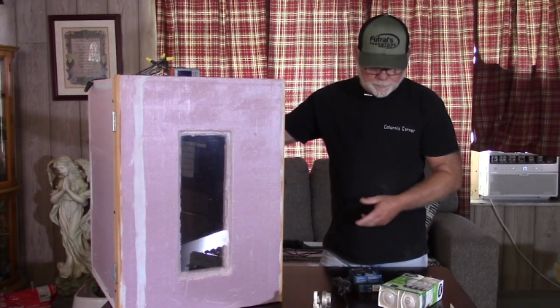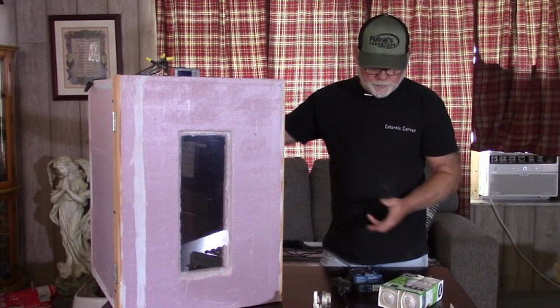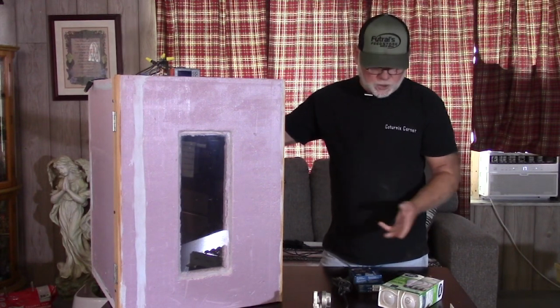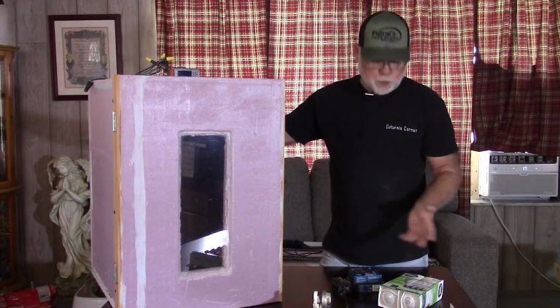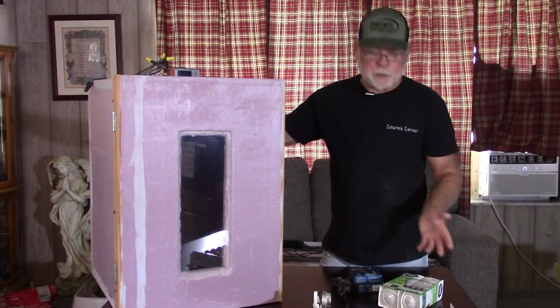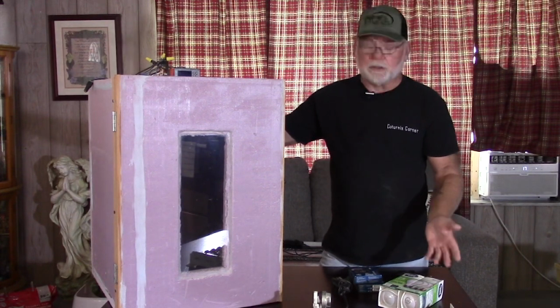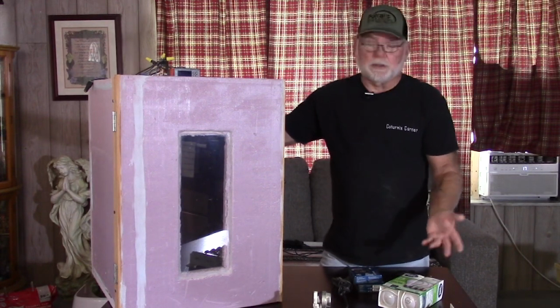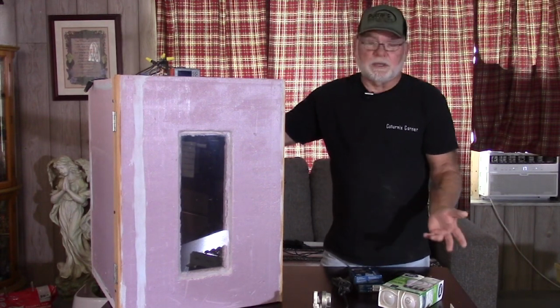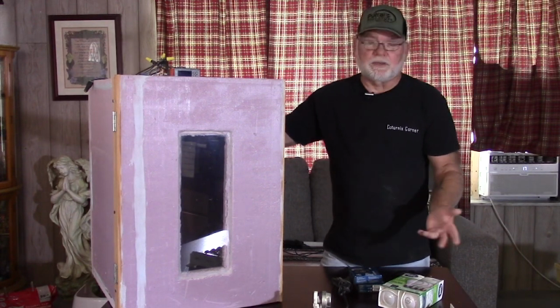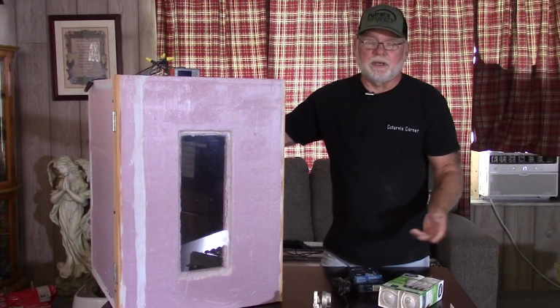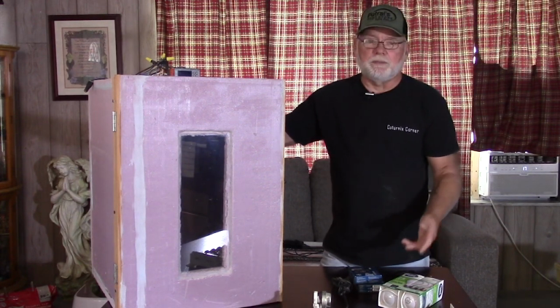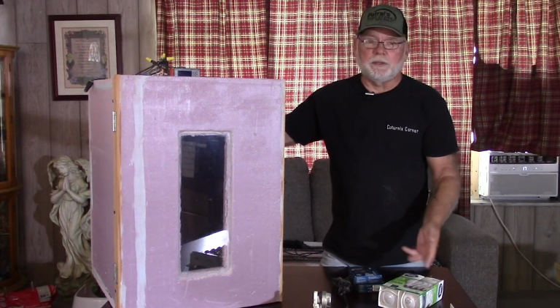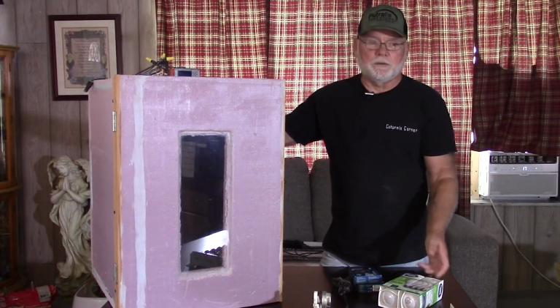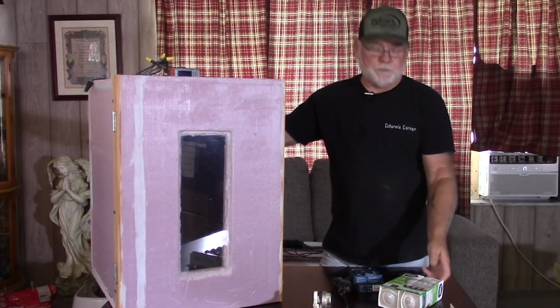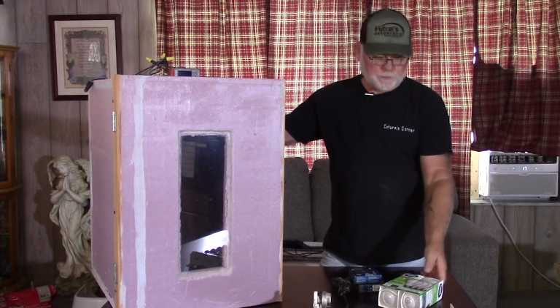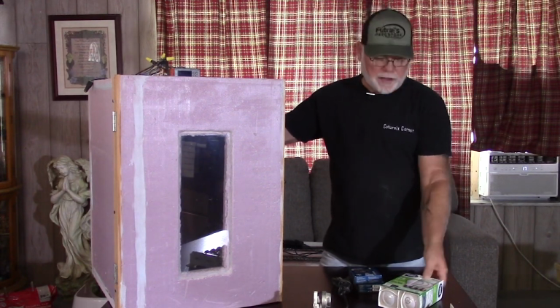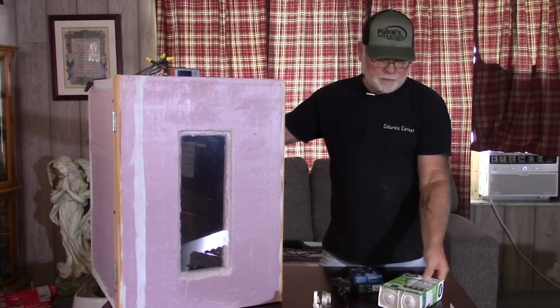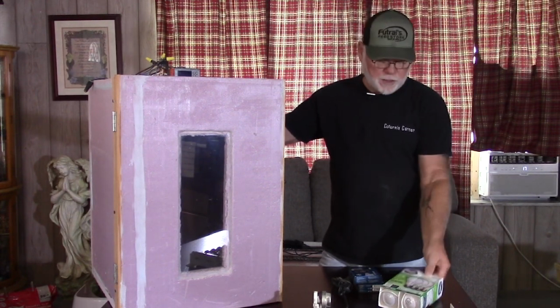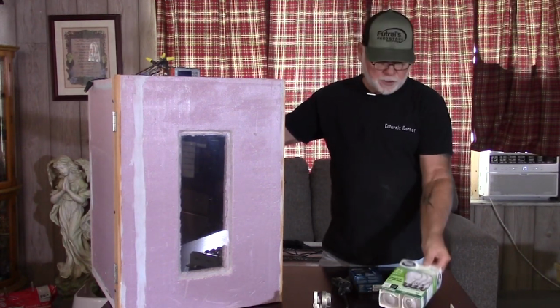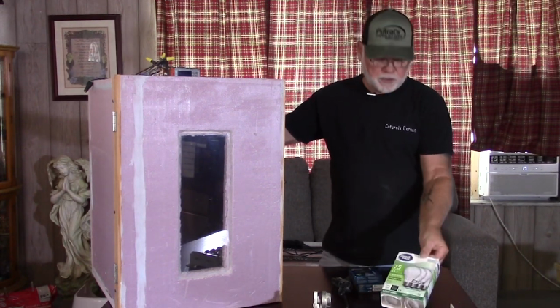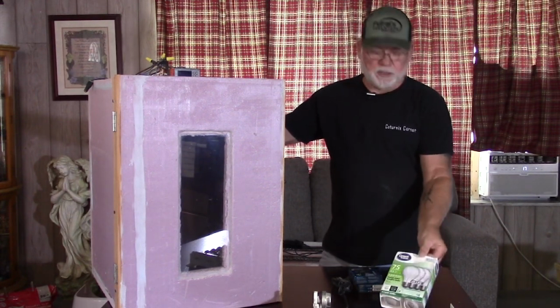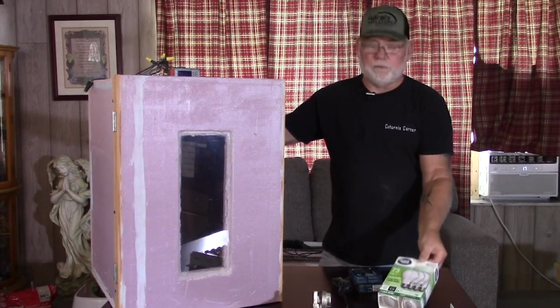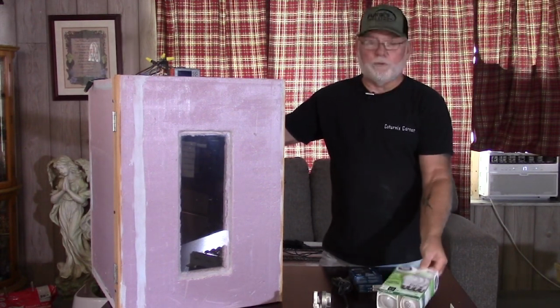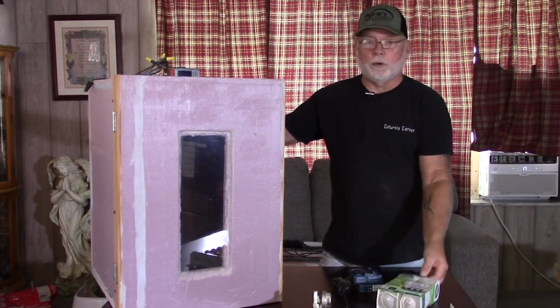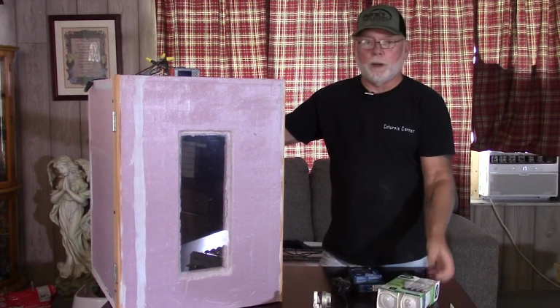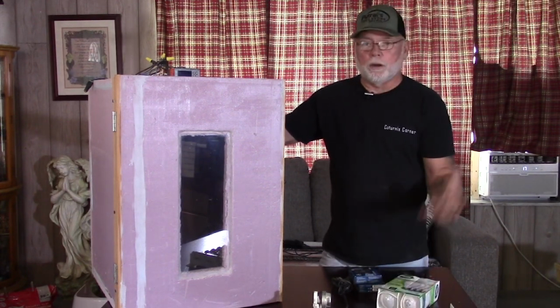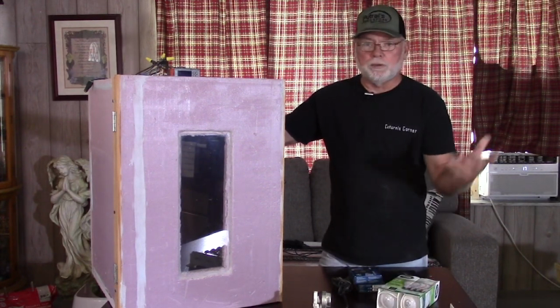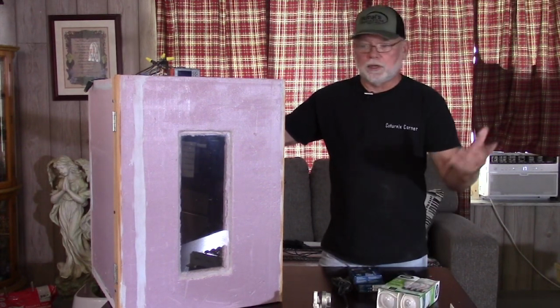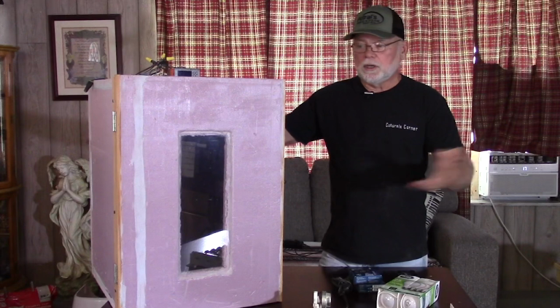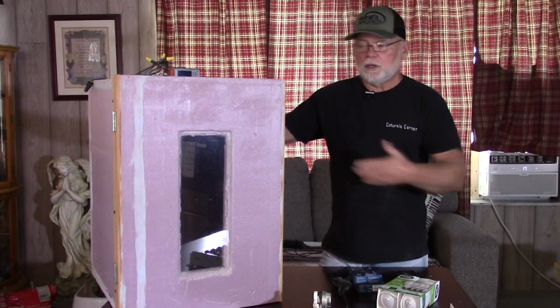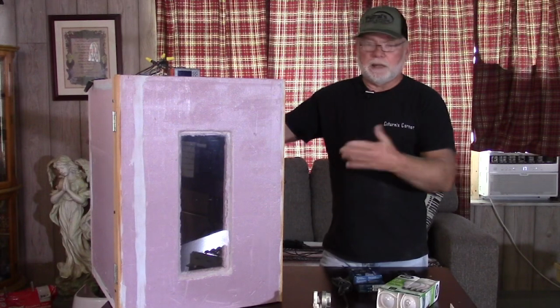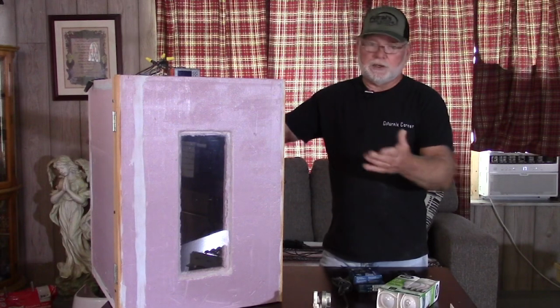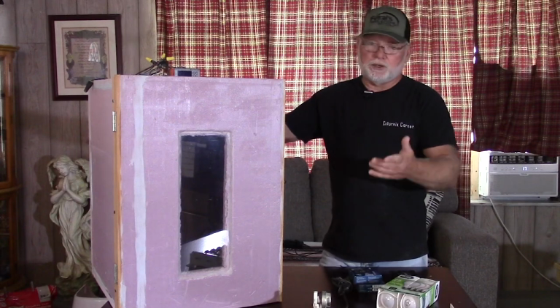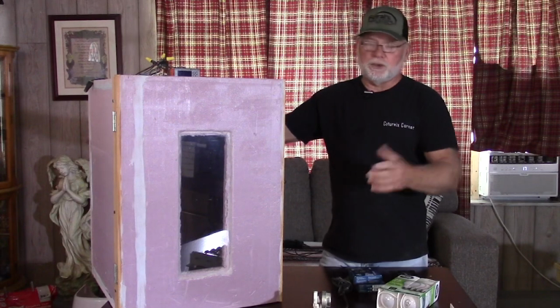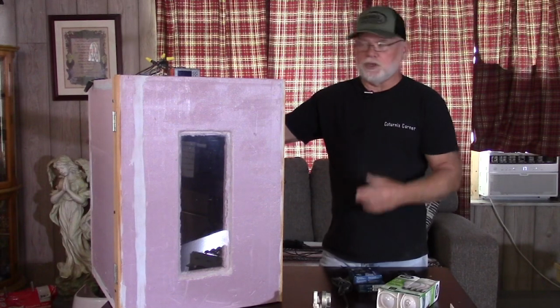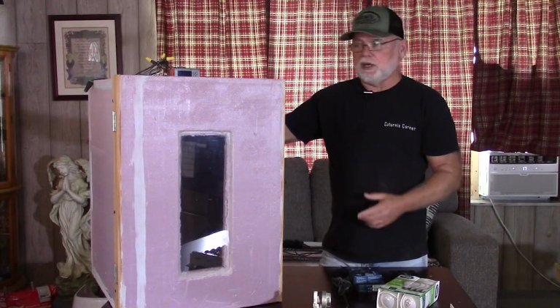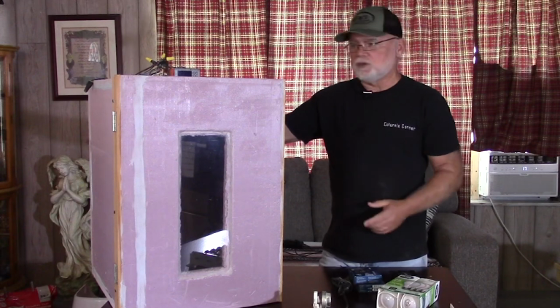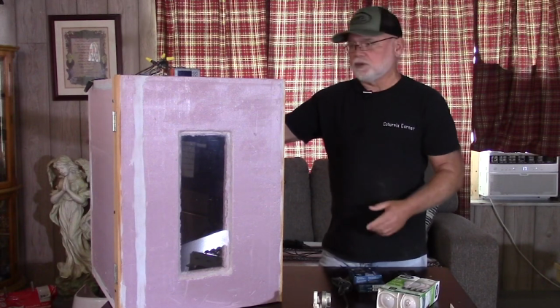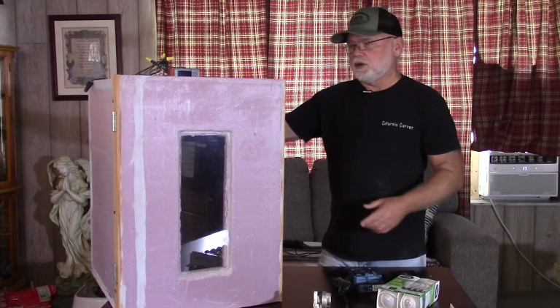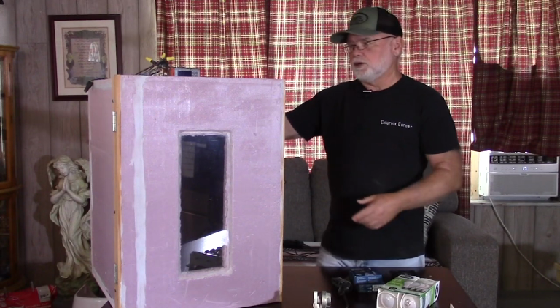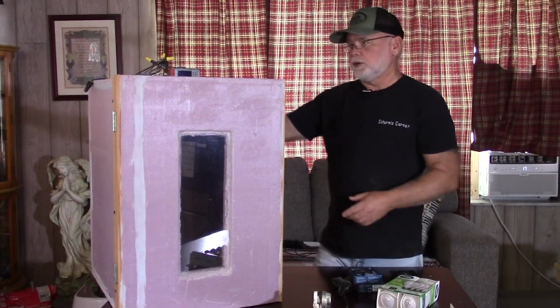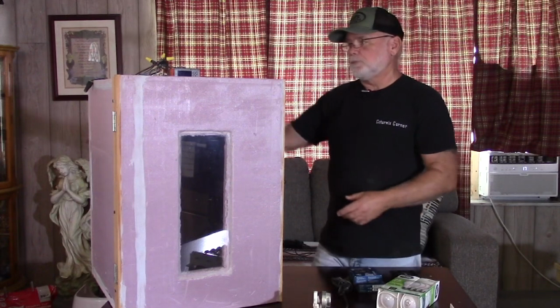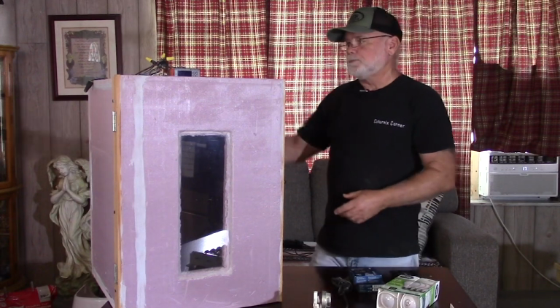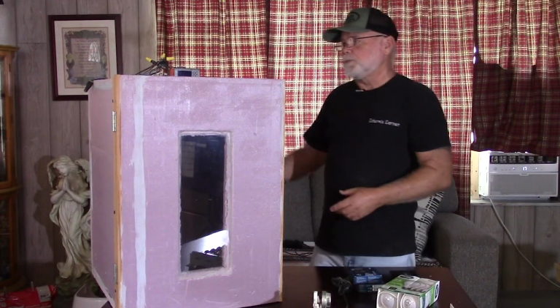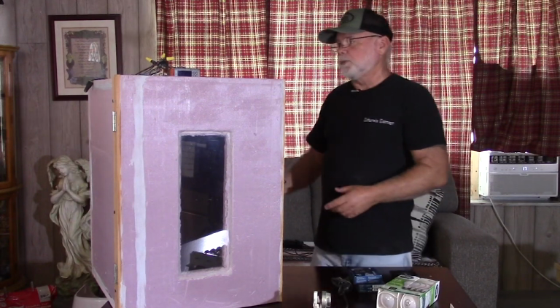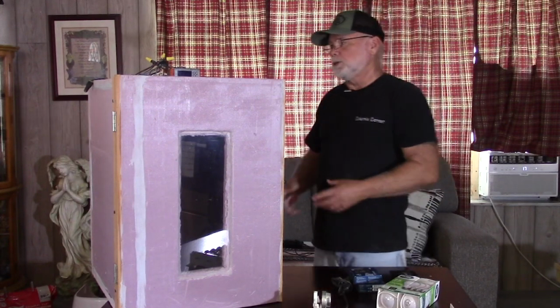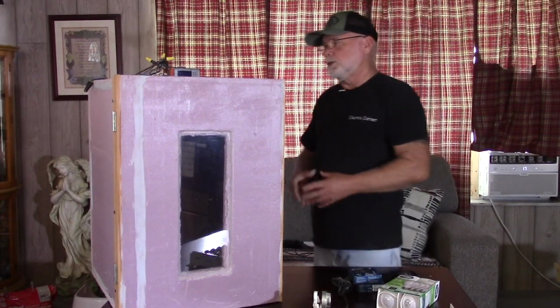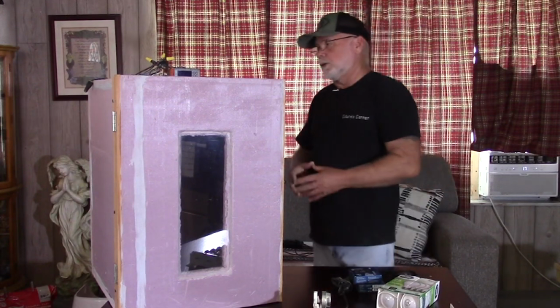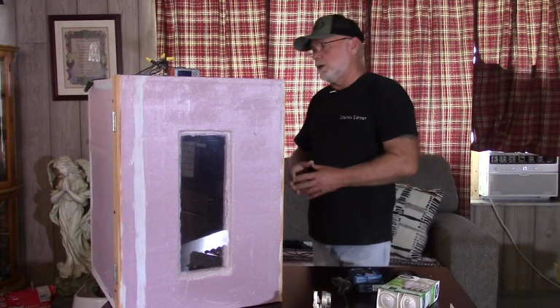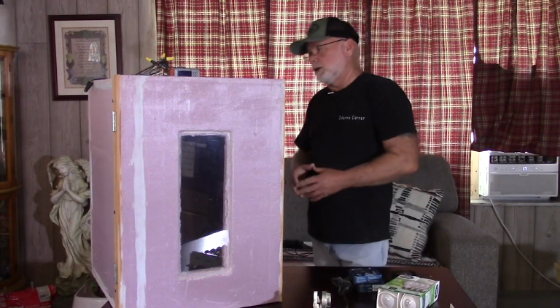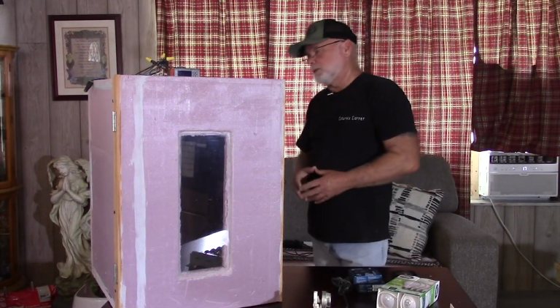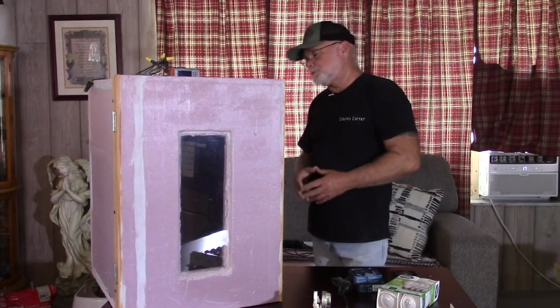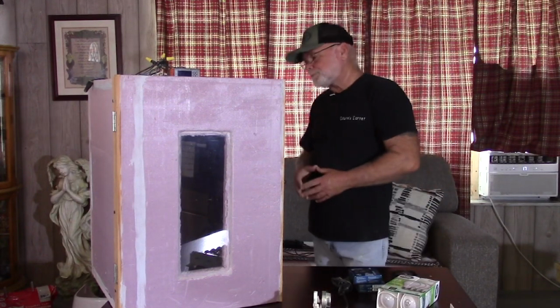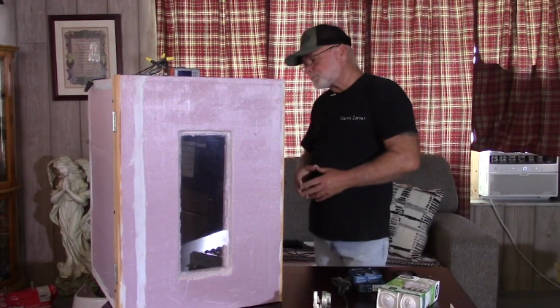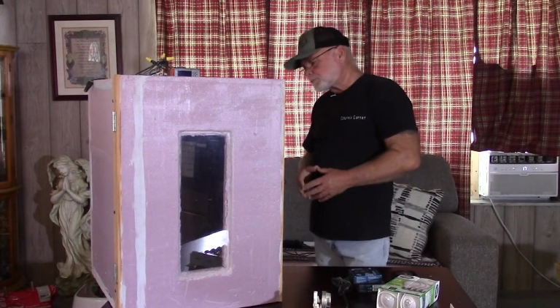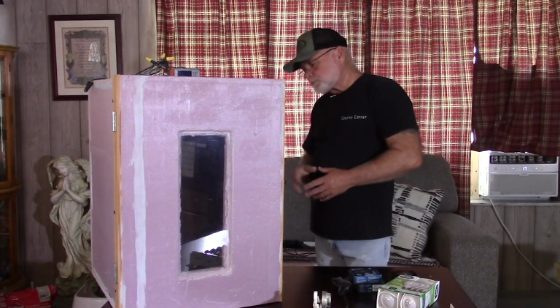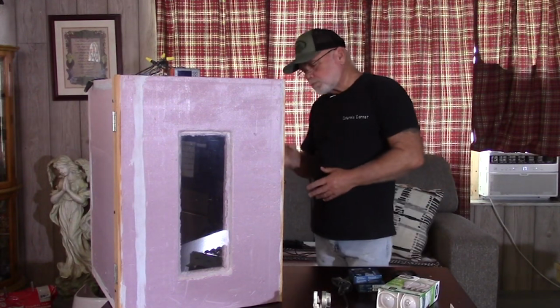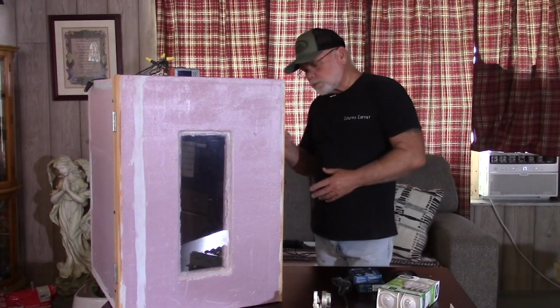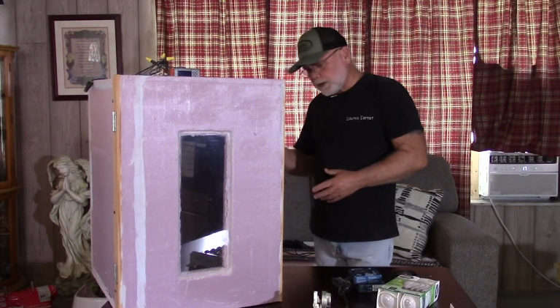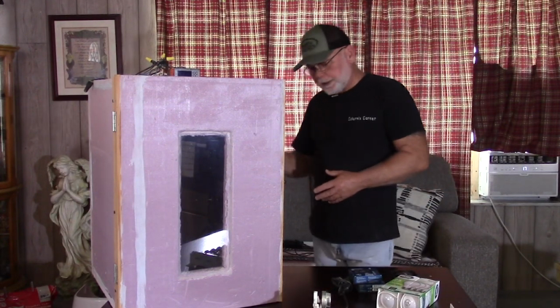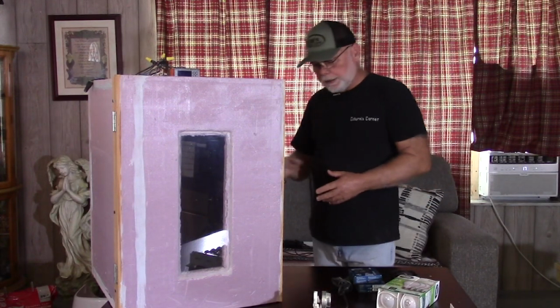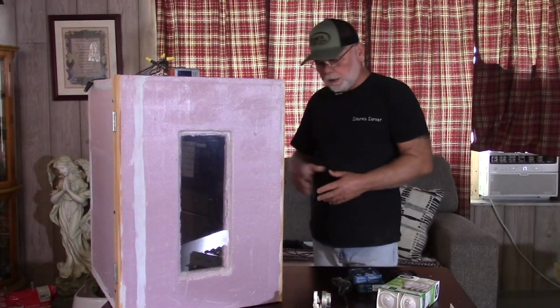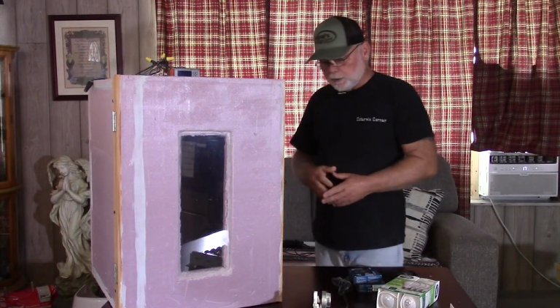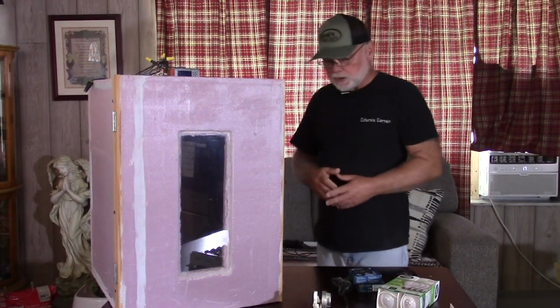The light bulbs — I change them out about every six months regardless. For about five bucks you can get four bulbs, which is two changes on your heating elements.